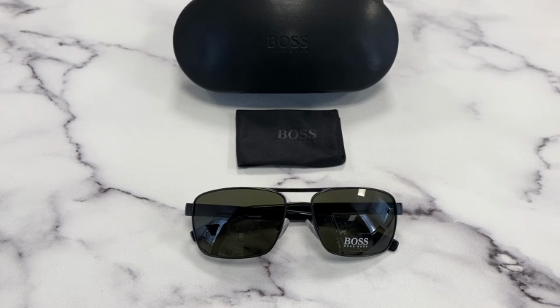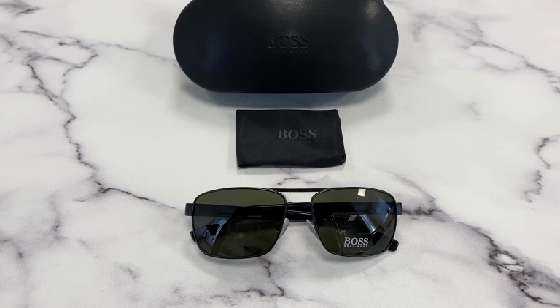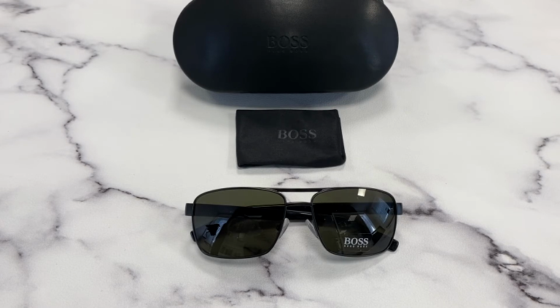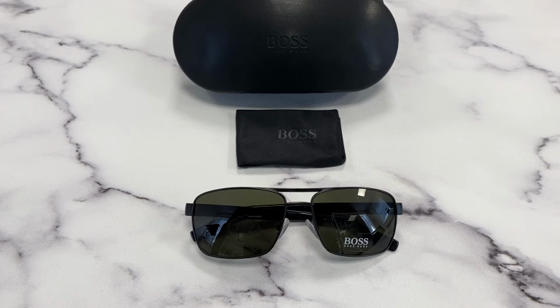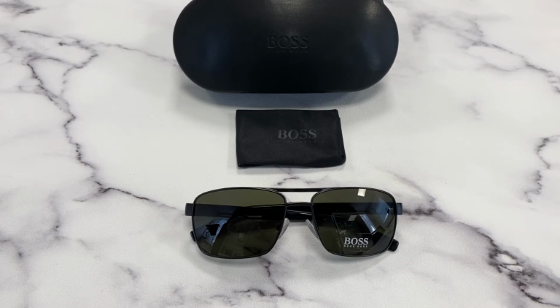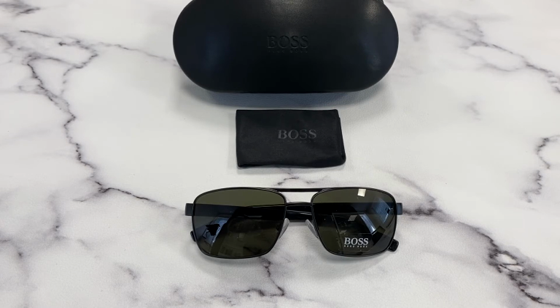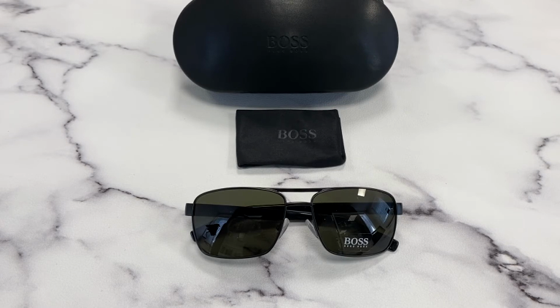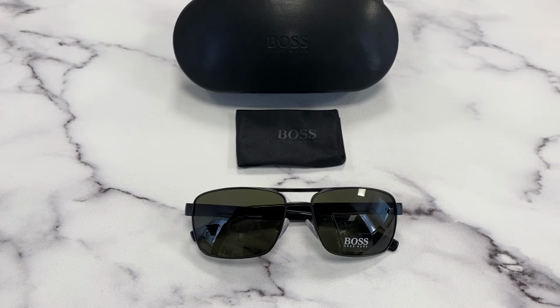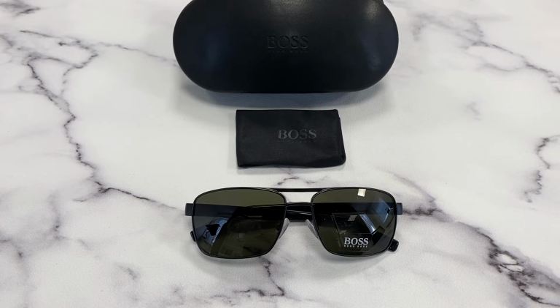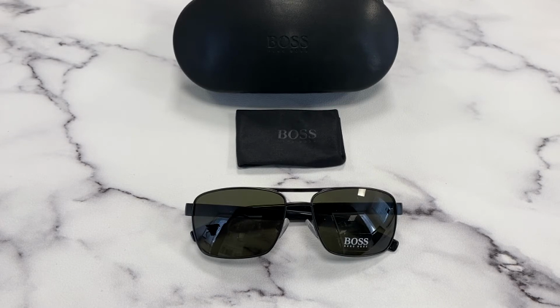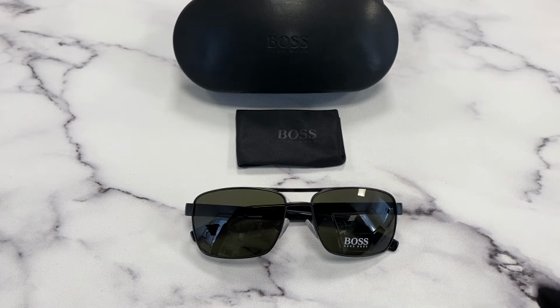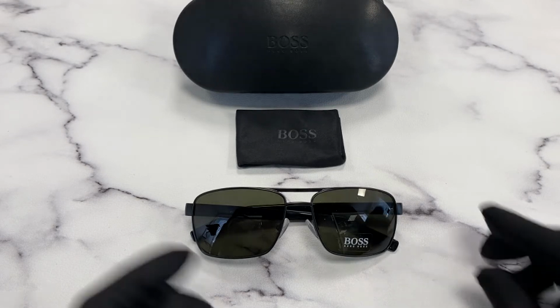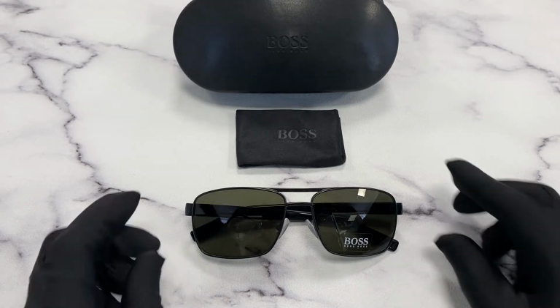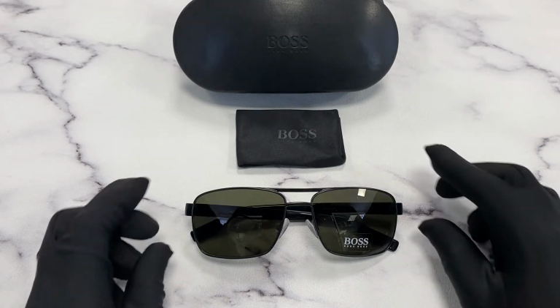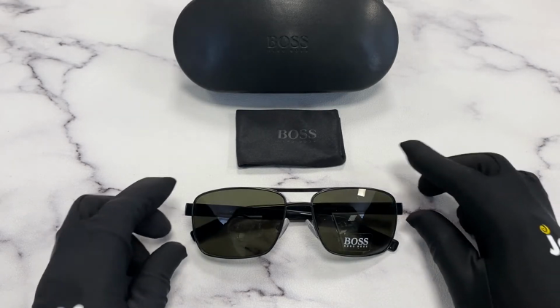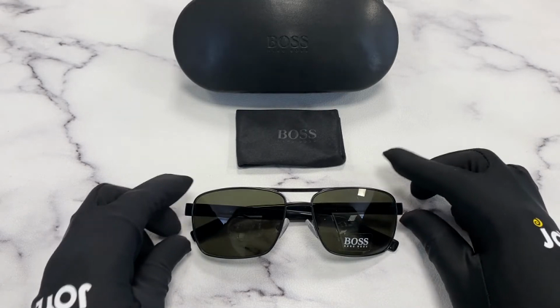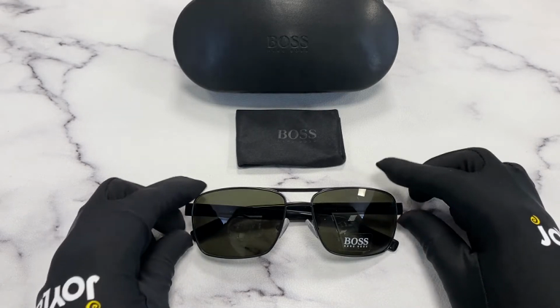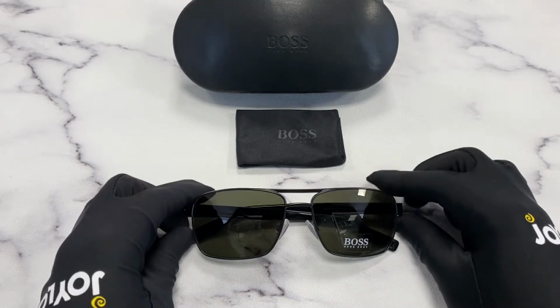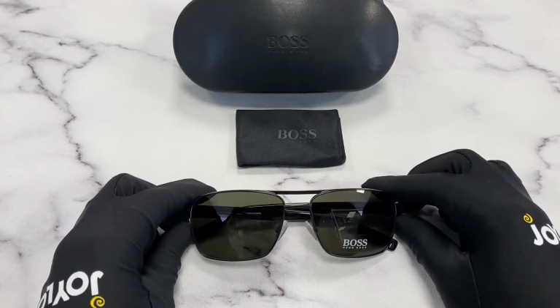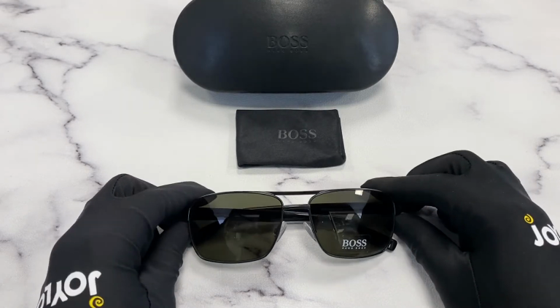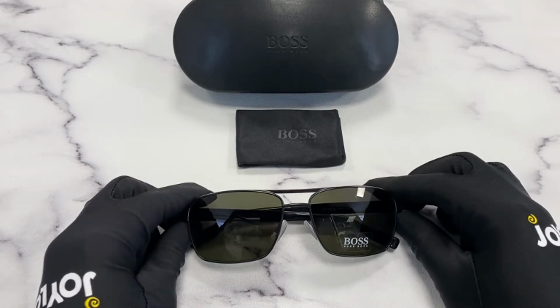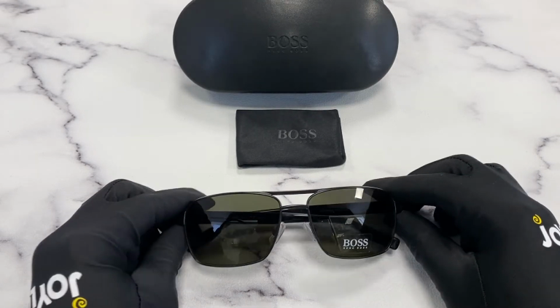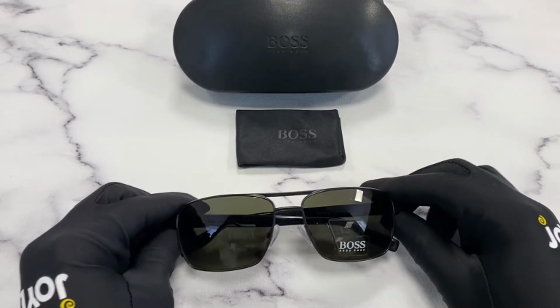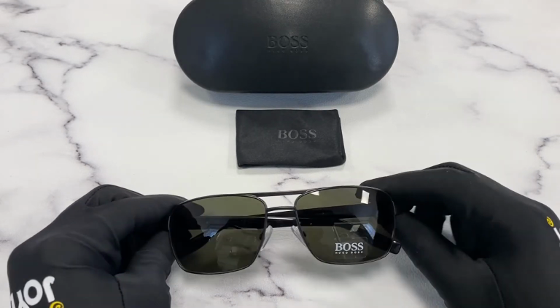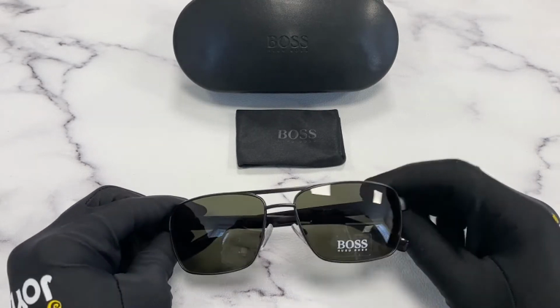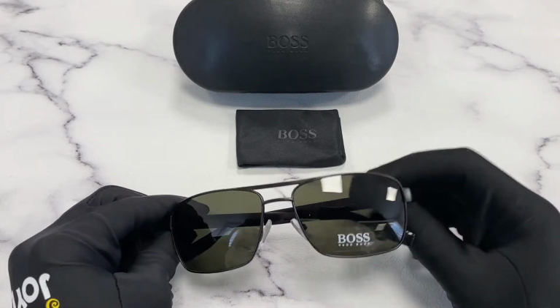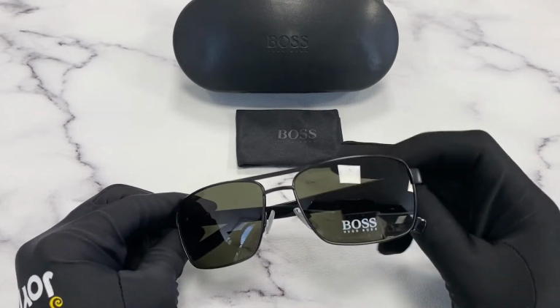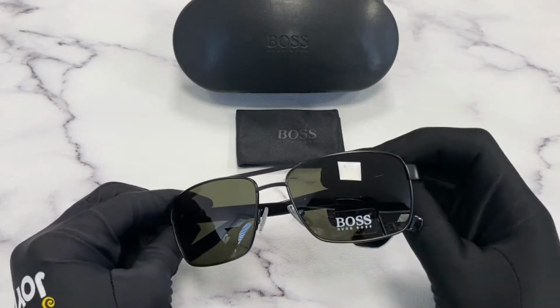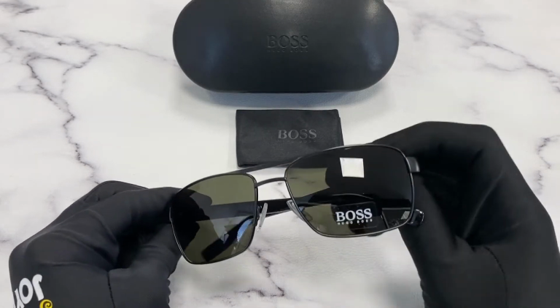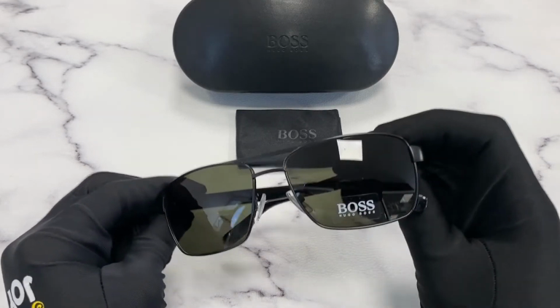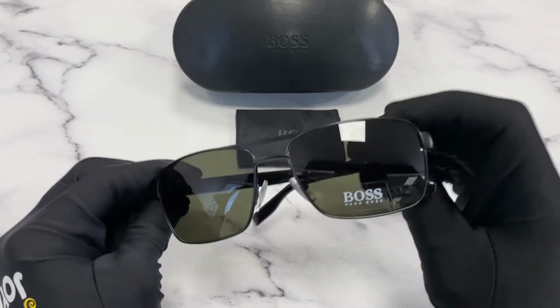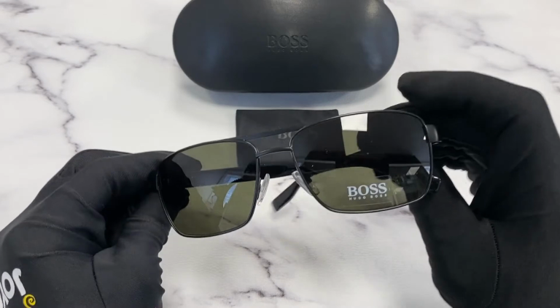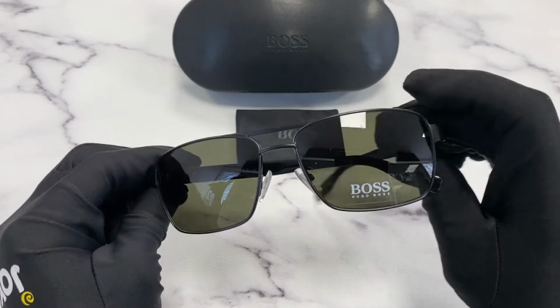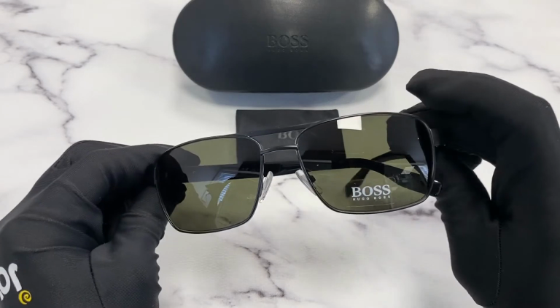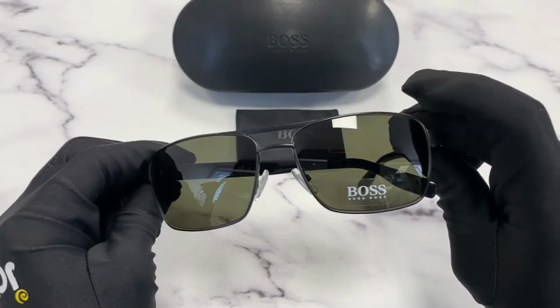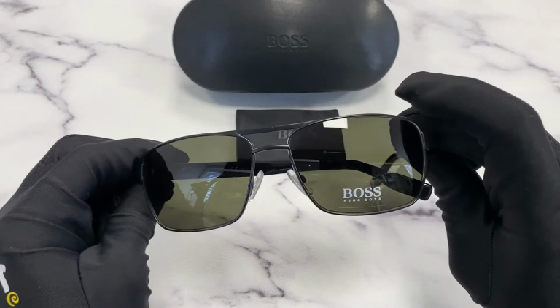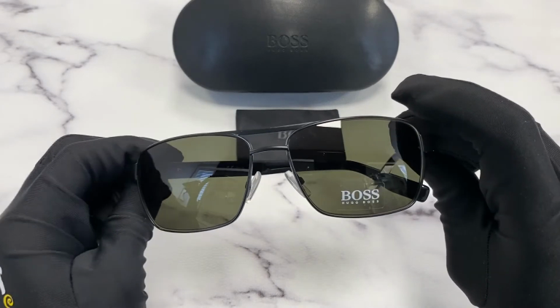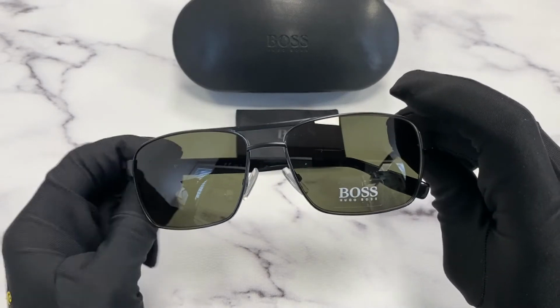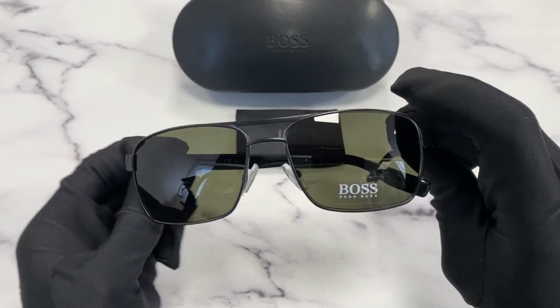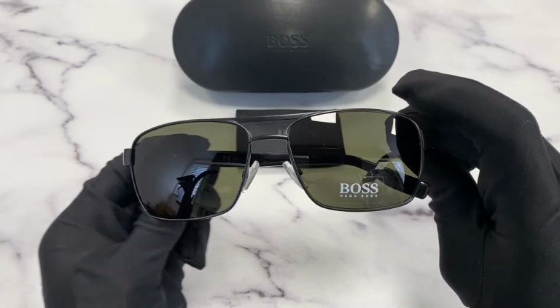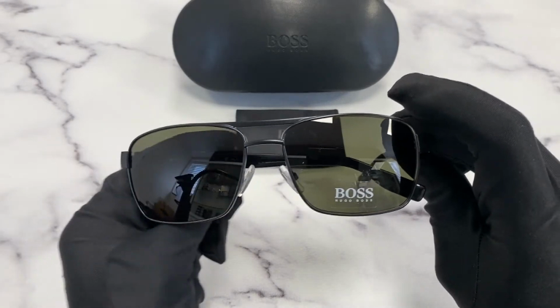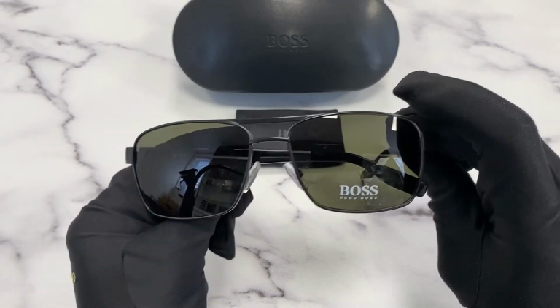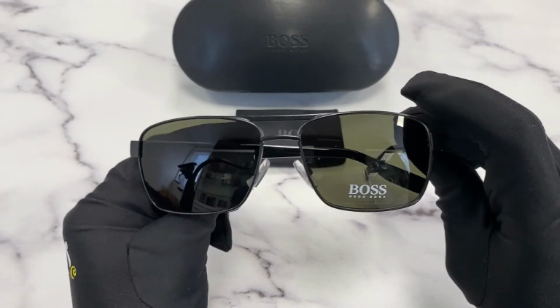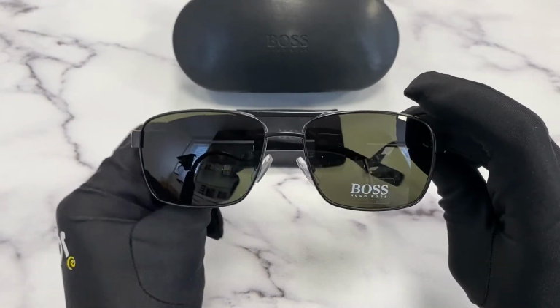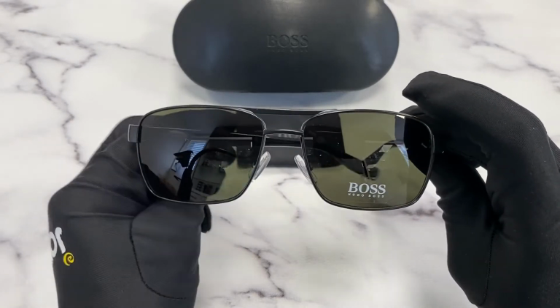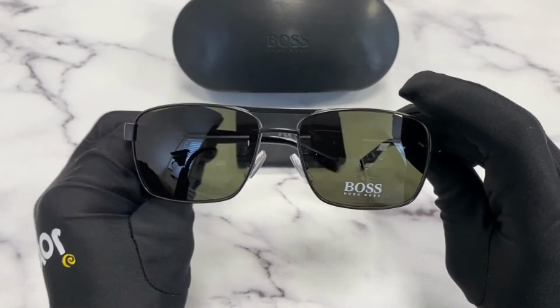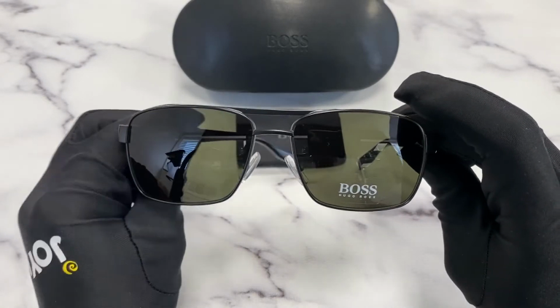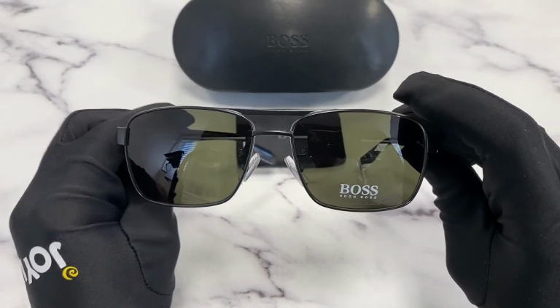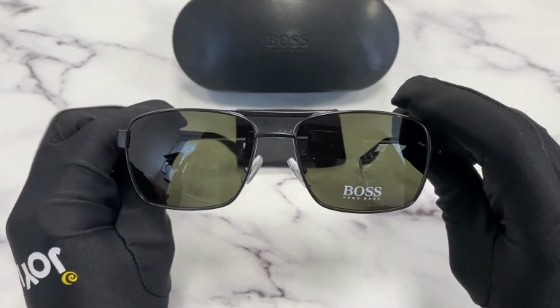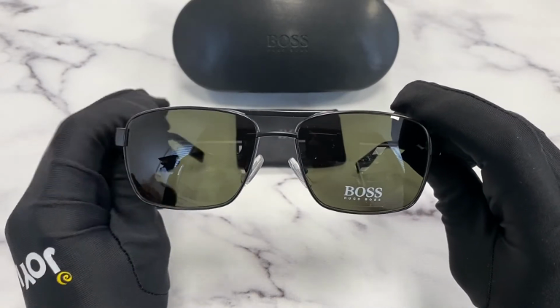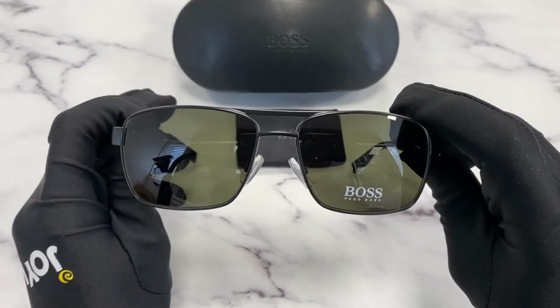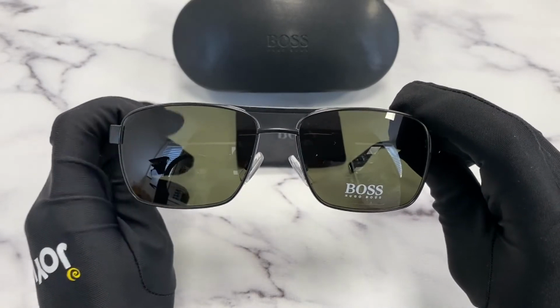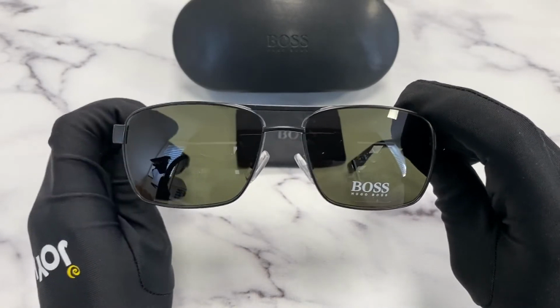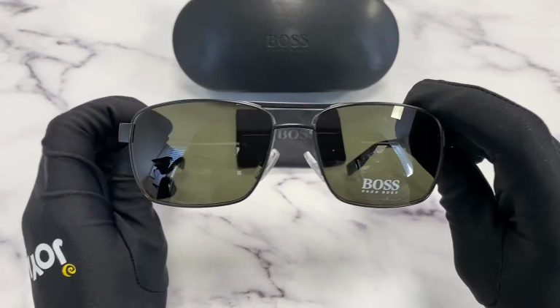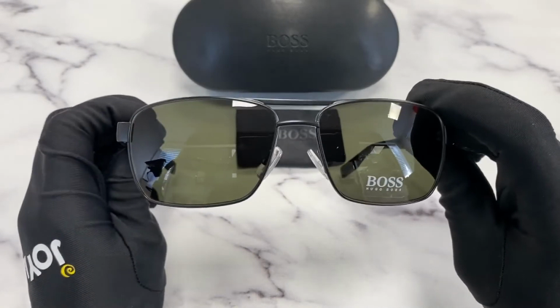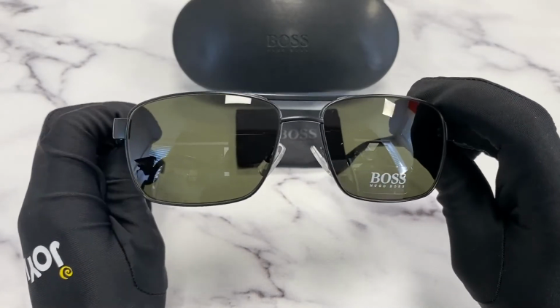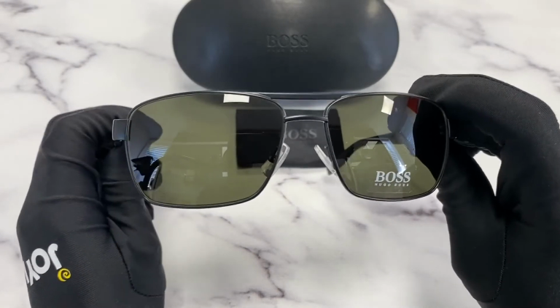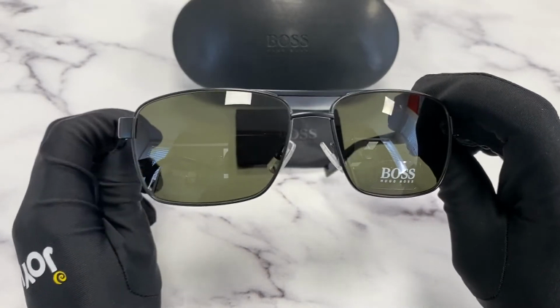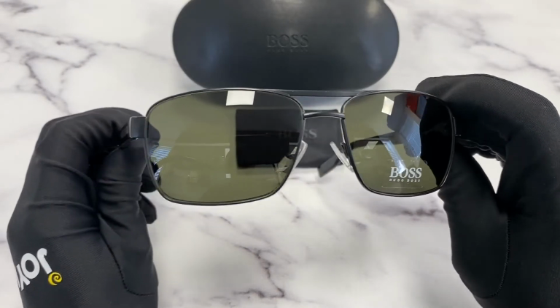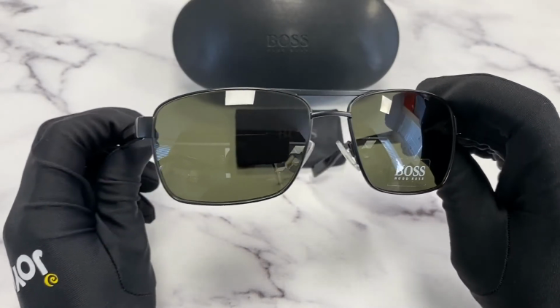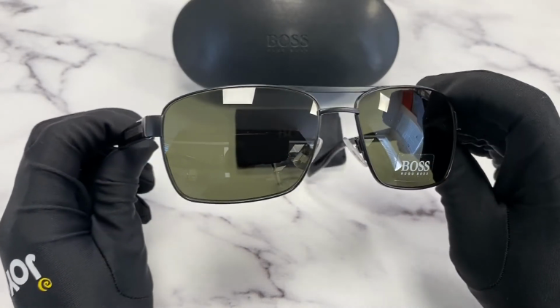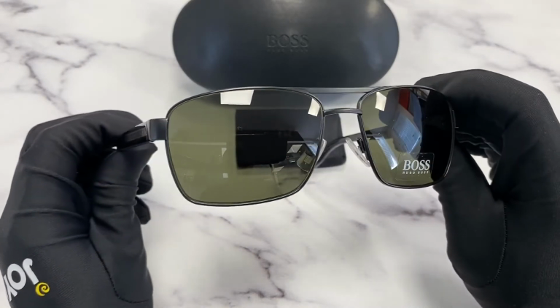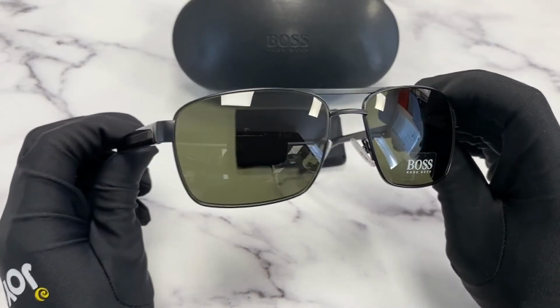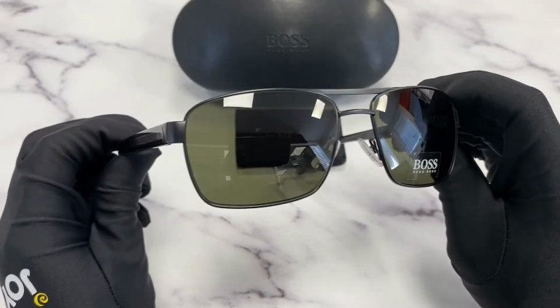The color of the frame is matte black and the lenses are a green color. It has a rectangular shape.